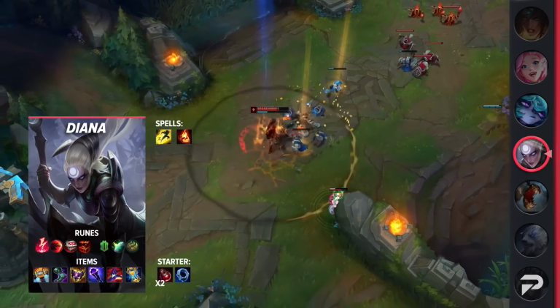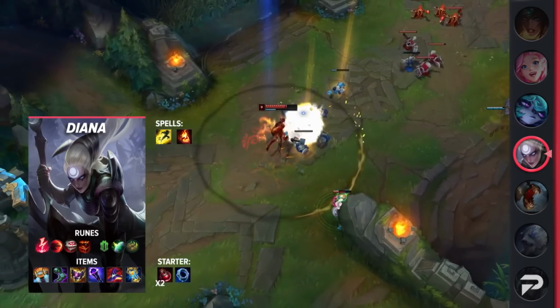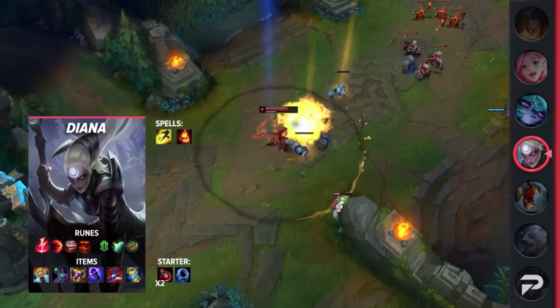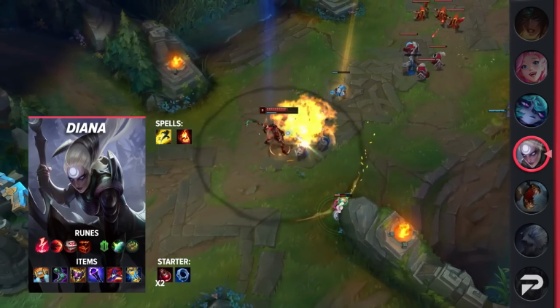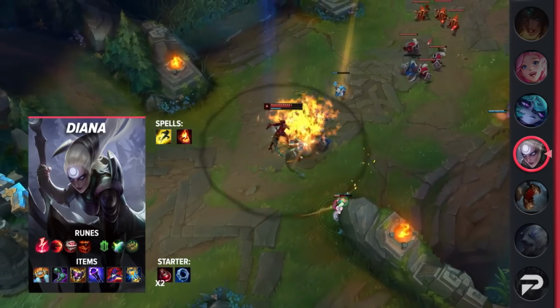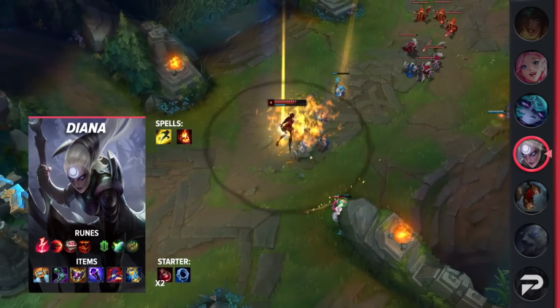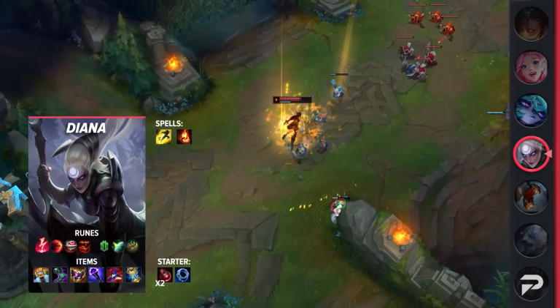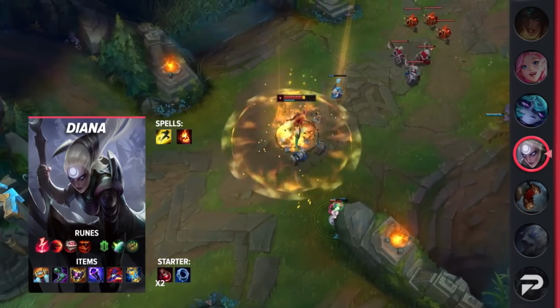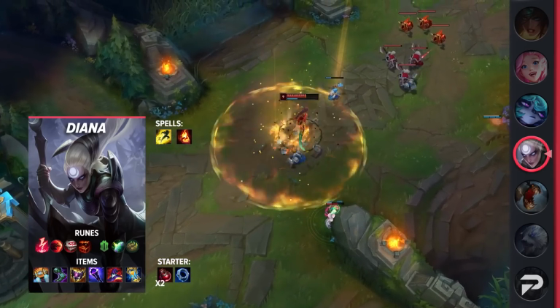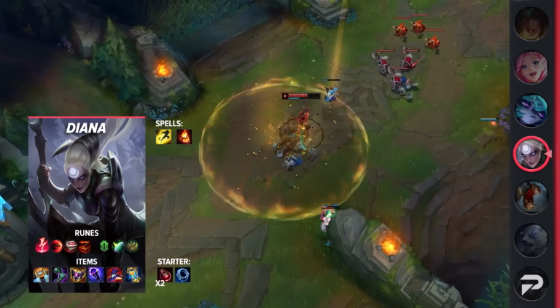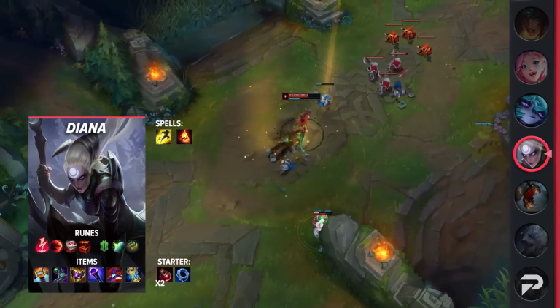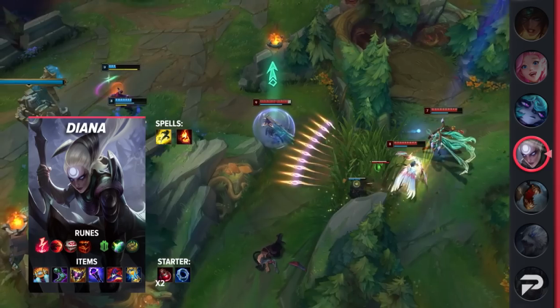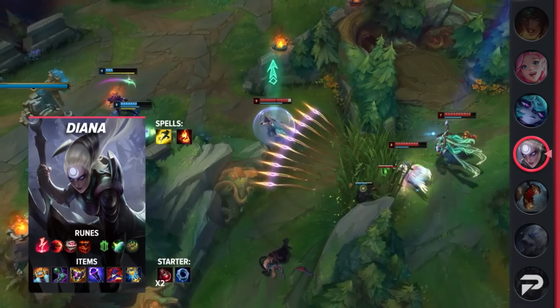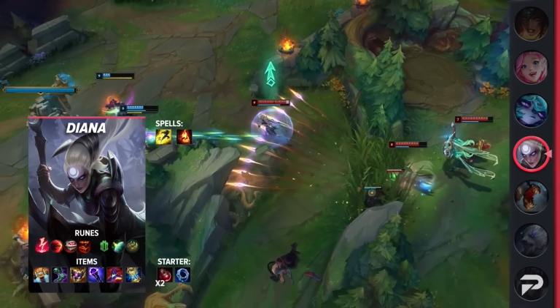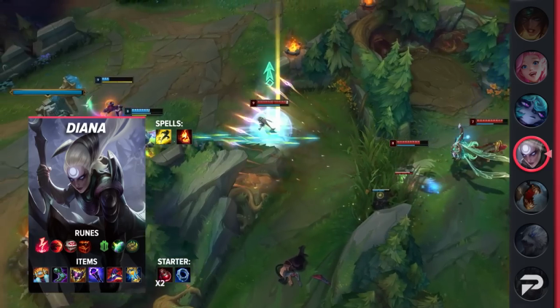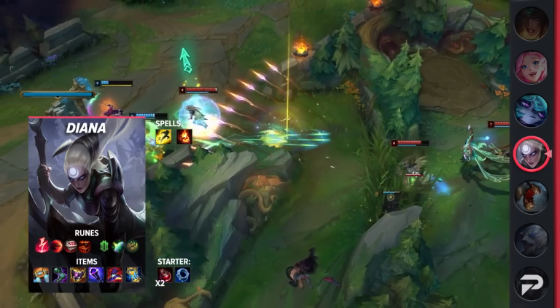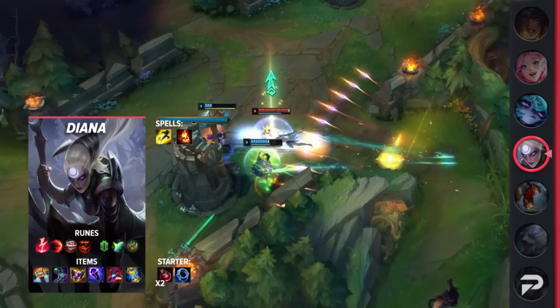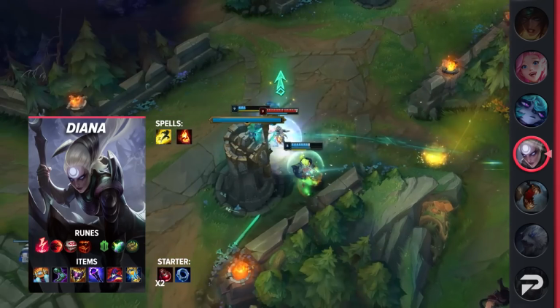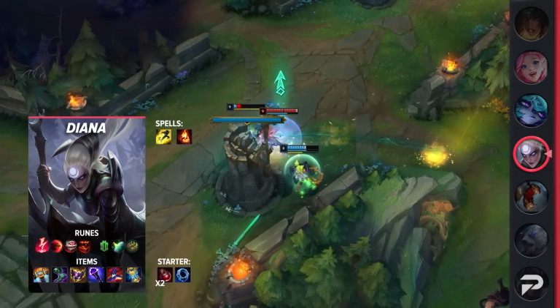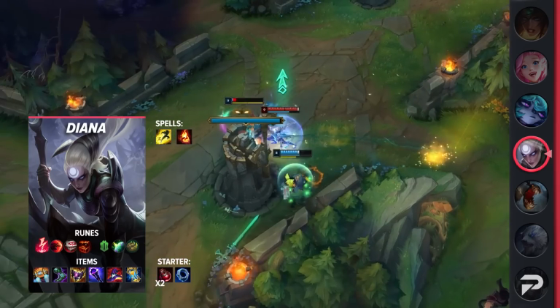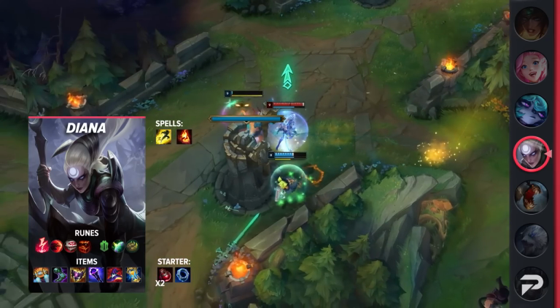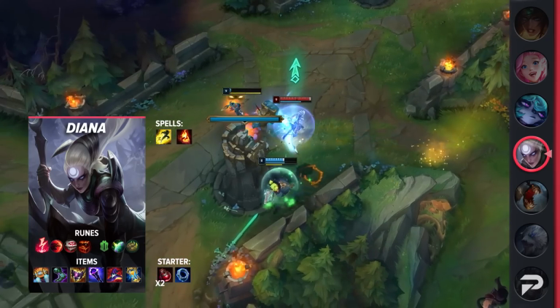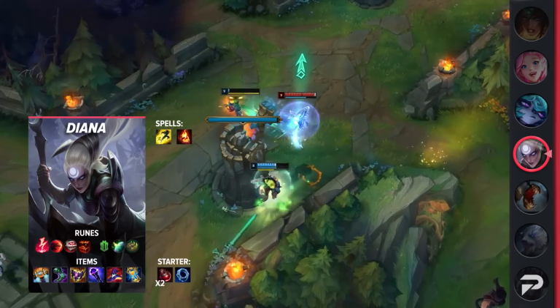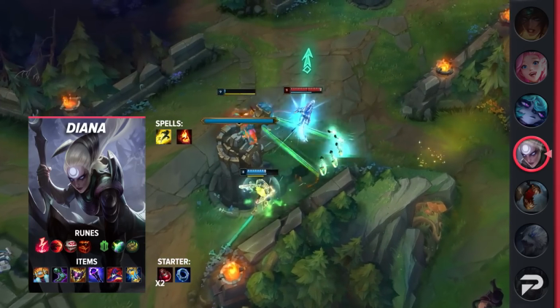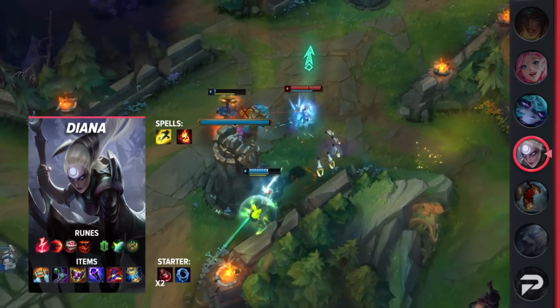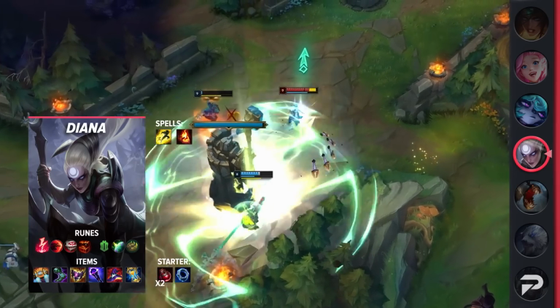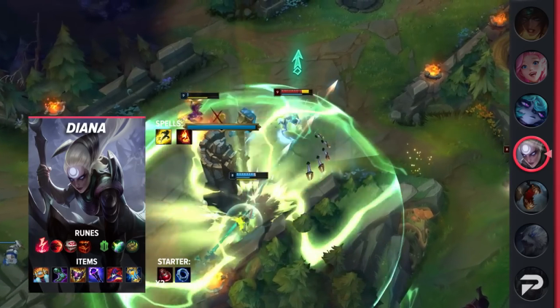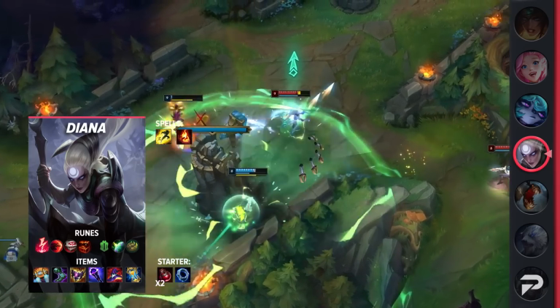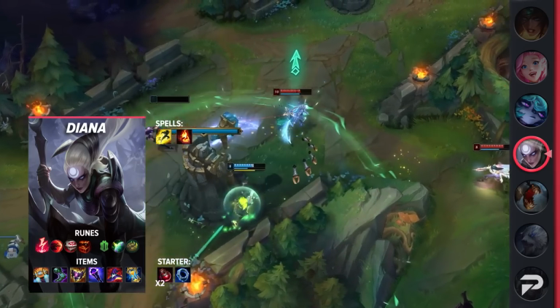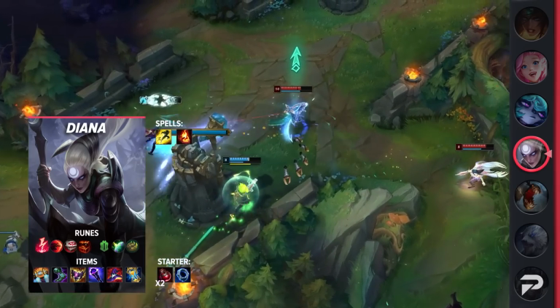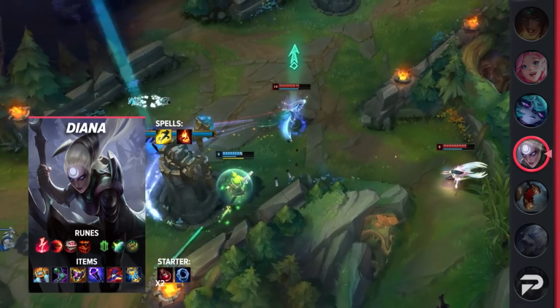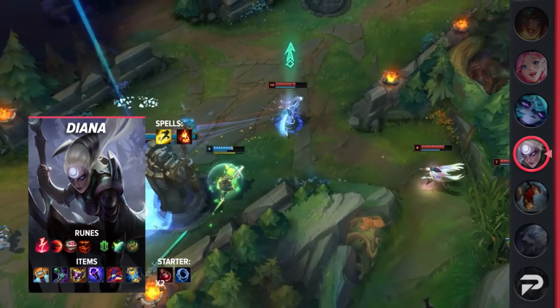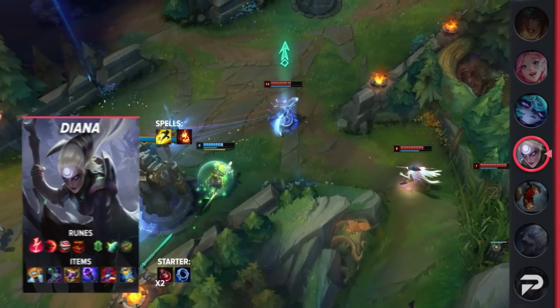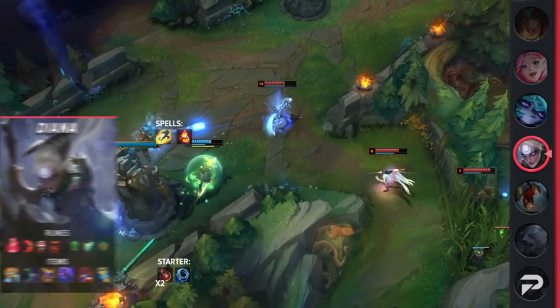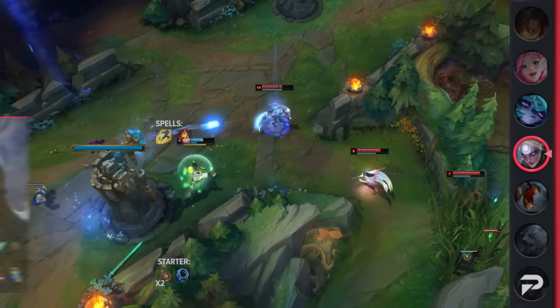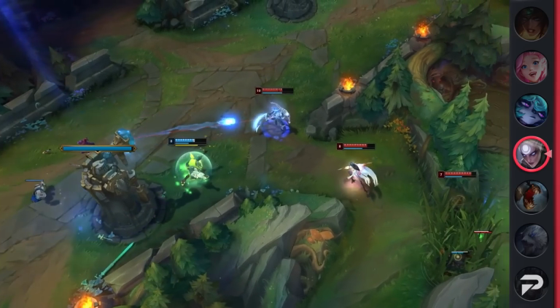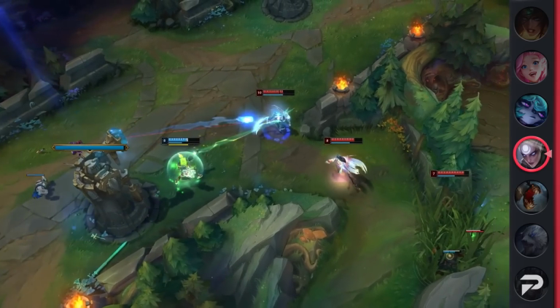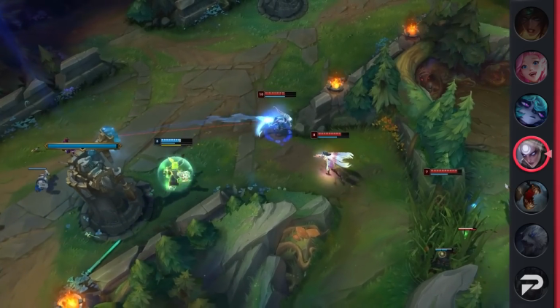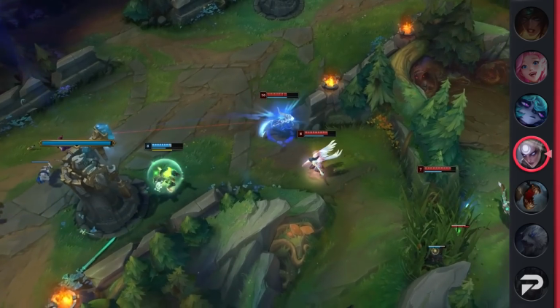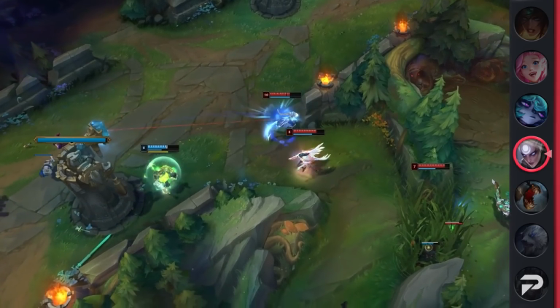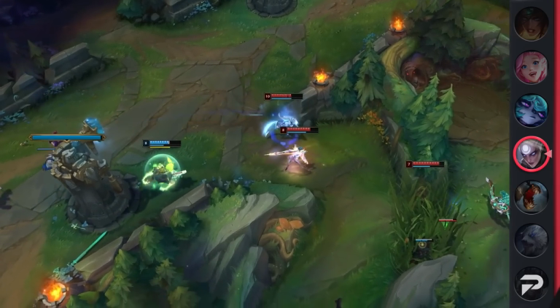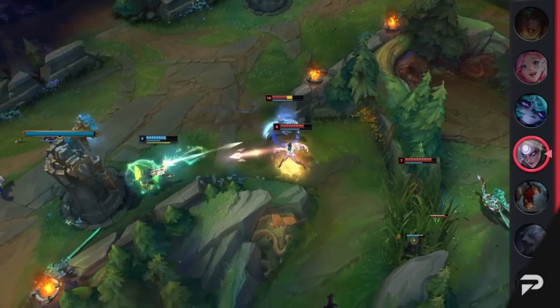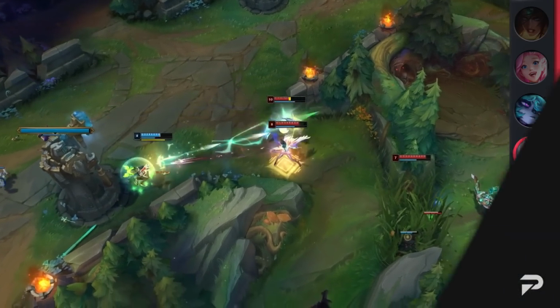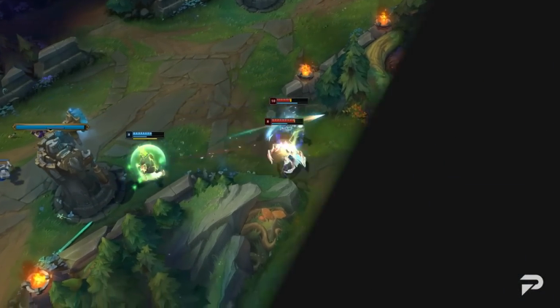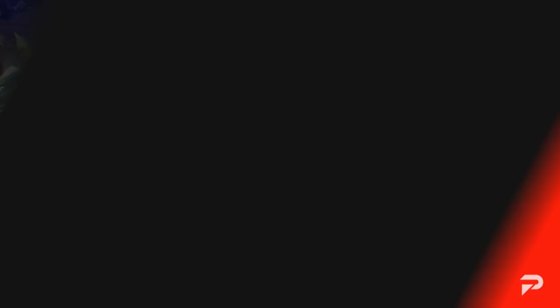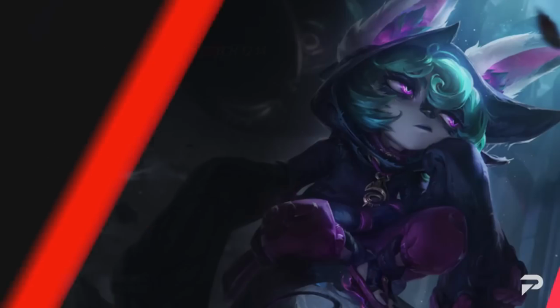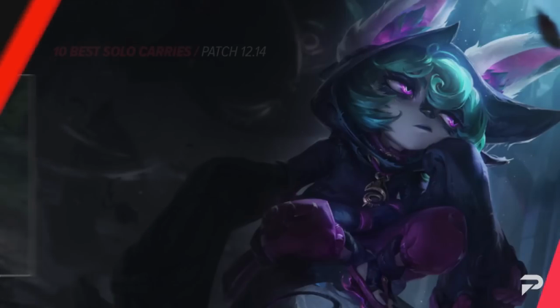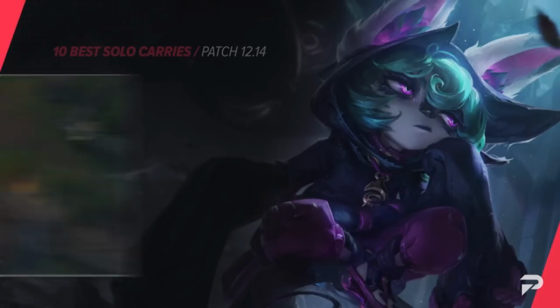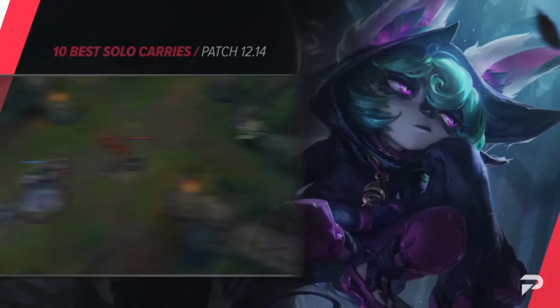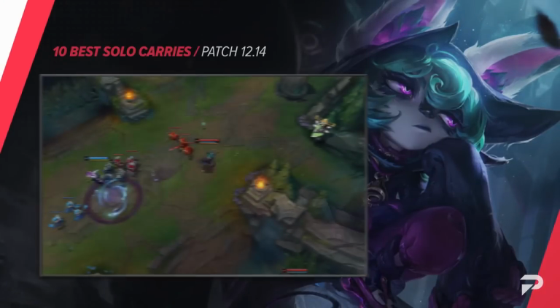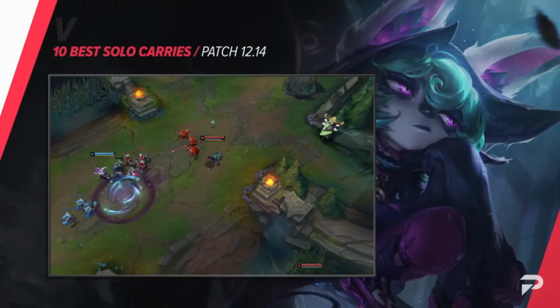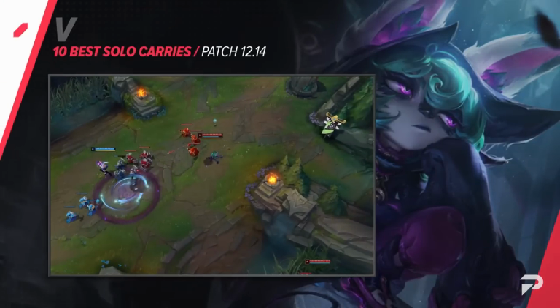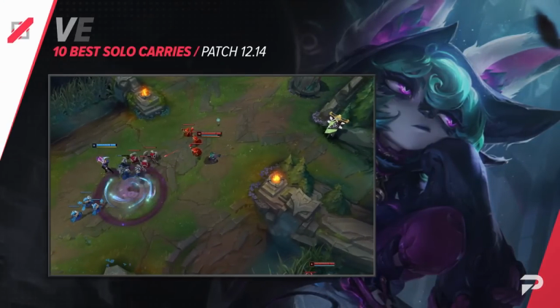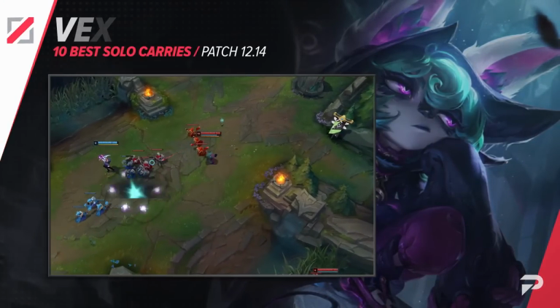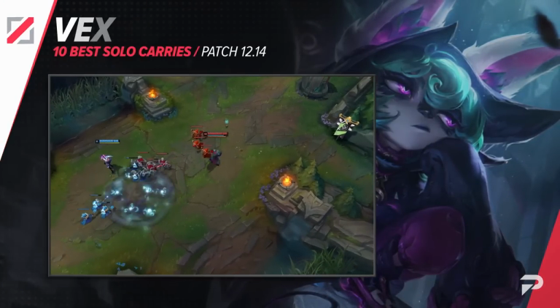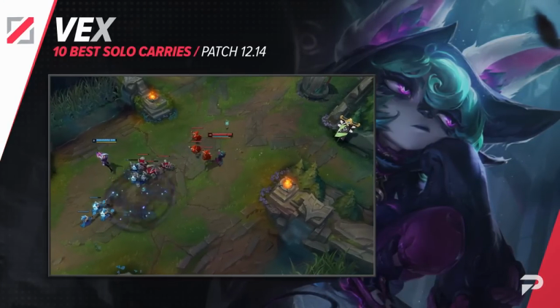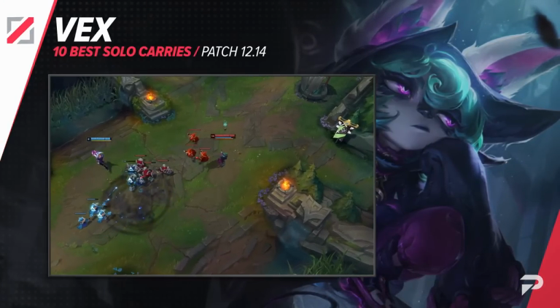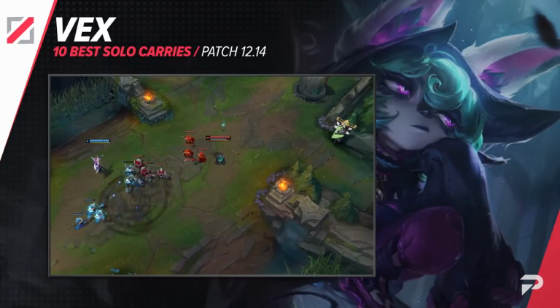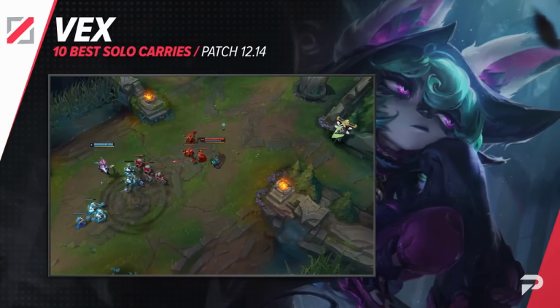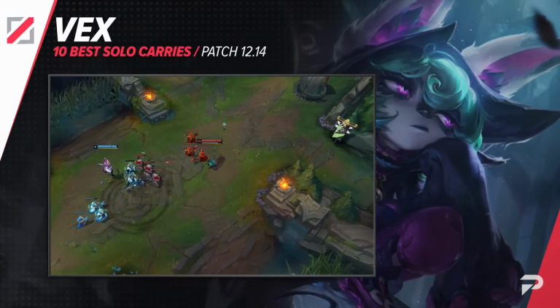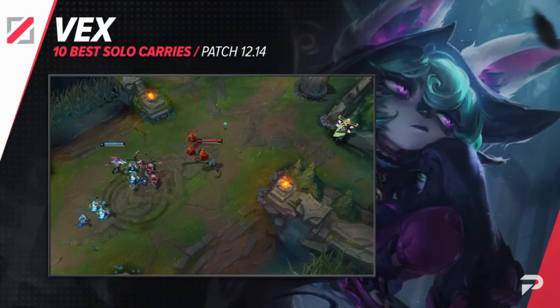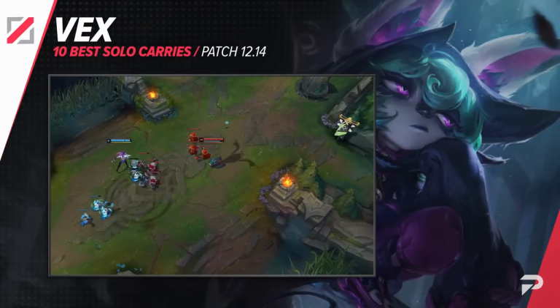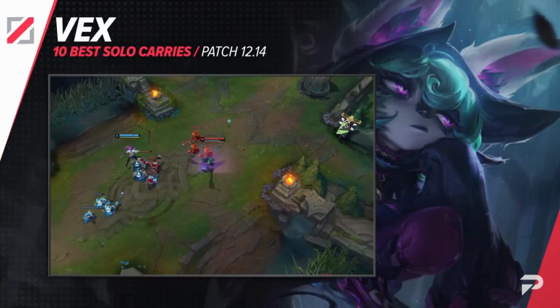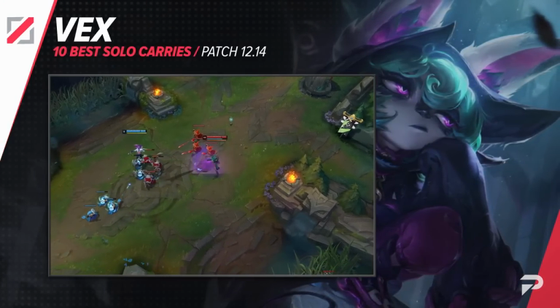For Diana's items, be sure to grab Hextech Rocketbelt, Sorcerer's Shoes, Shadowflame, Void Staff, Rabadon's, and Zhonya's. If you really need the survivability you can grab Zhonya's earlier, but we don't recommend it.